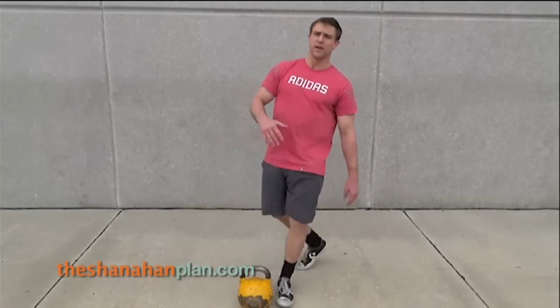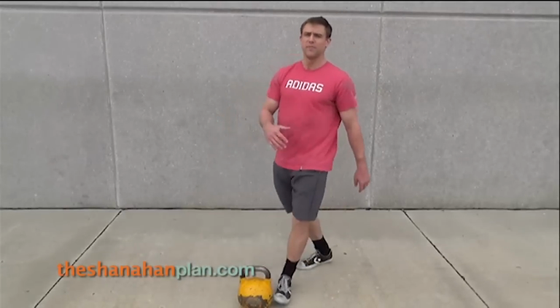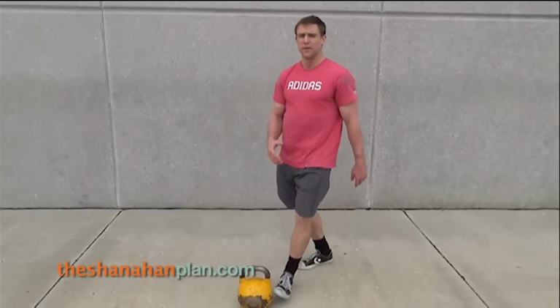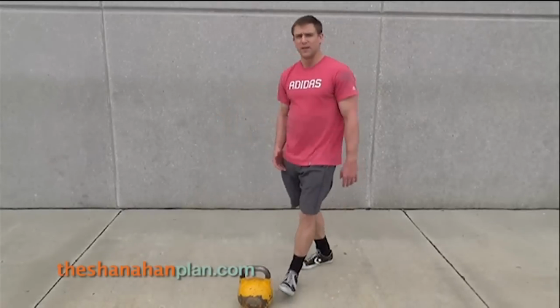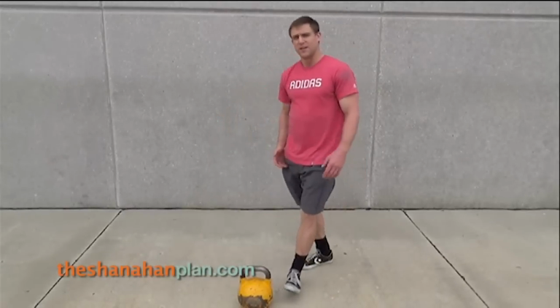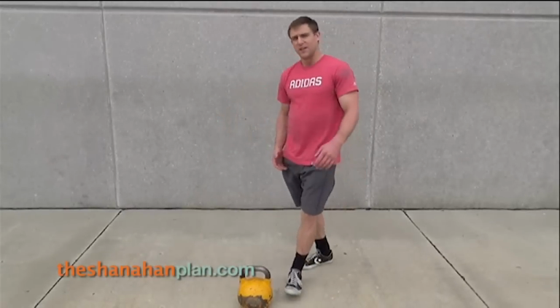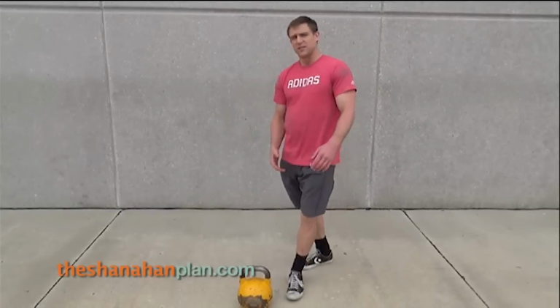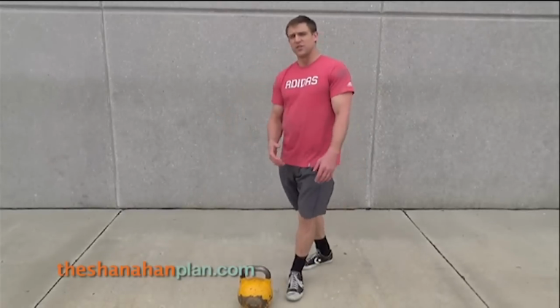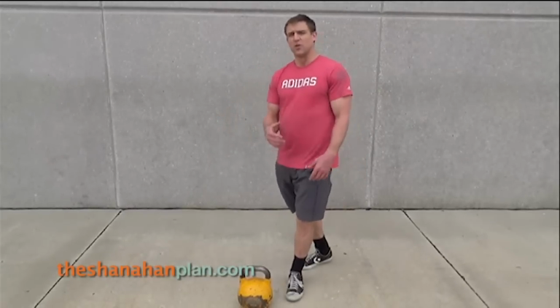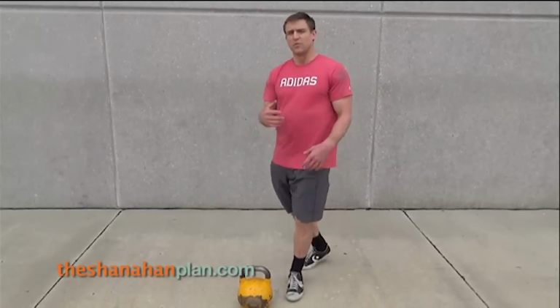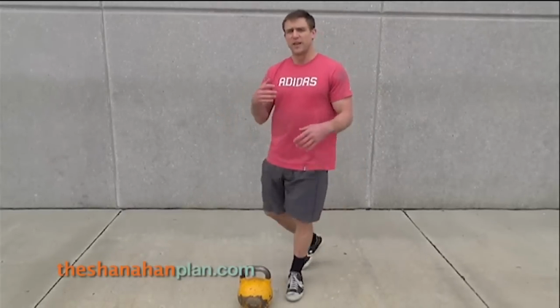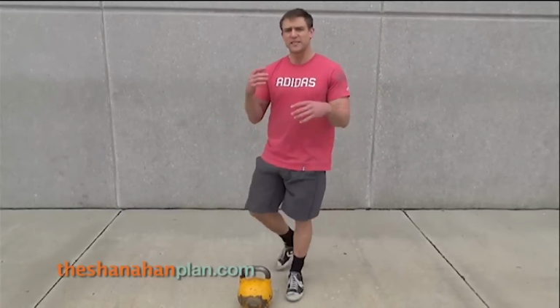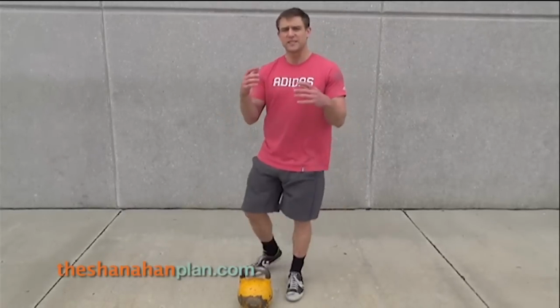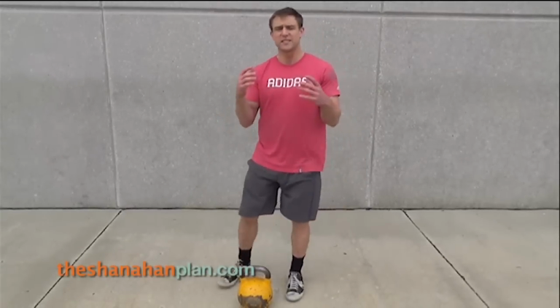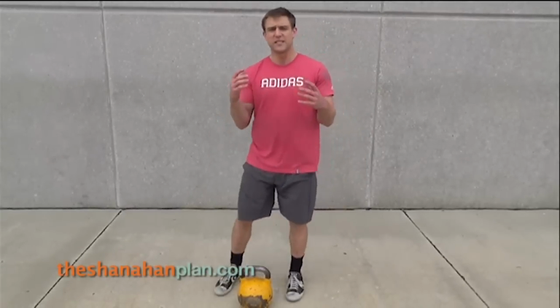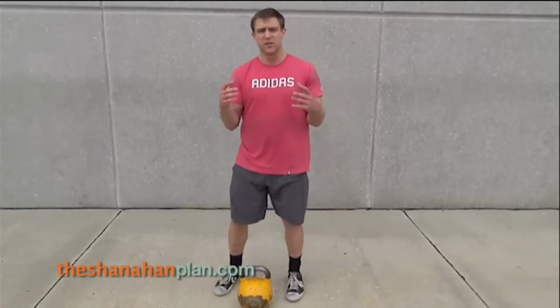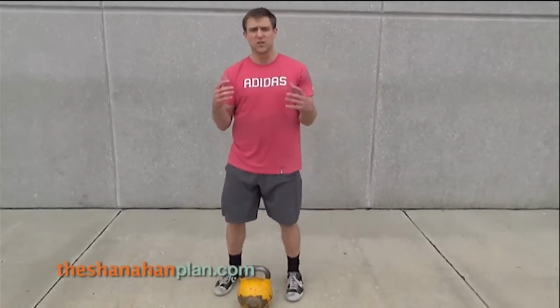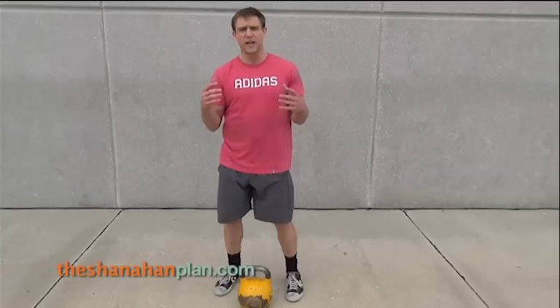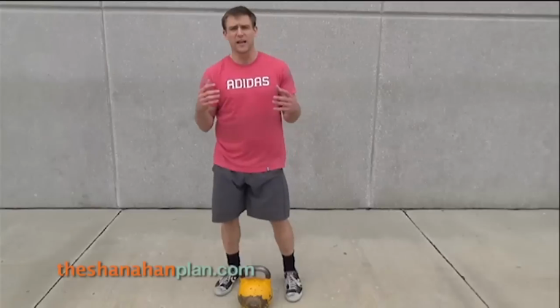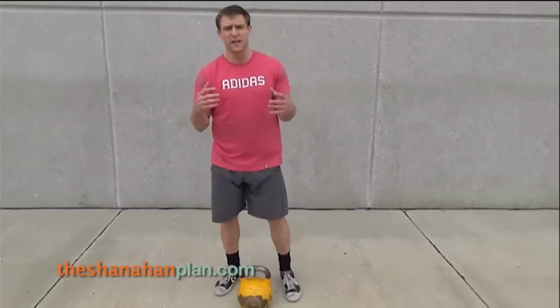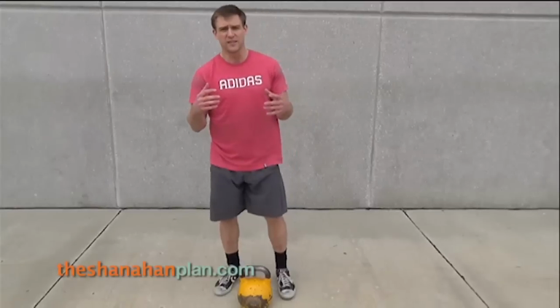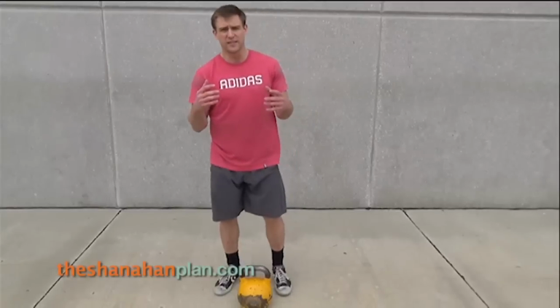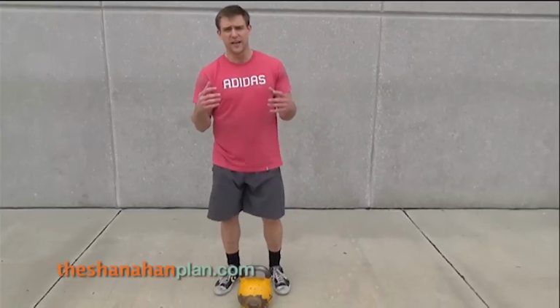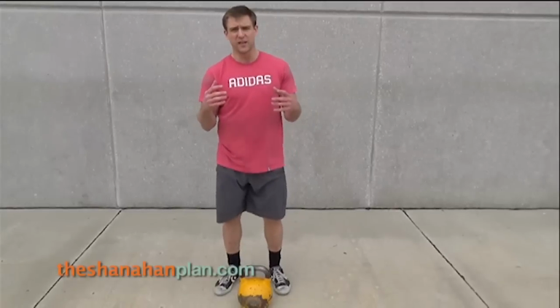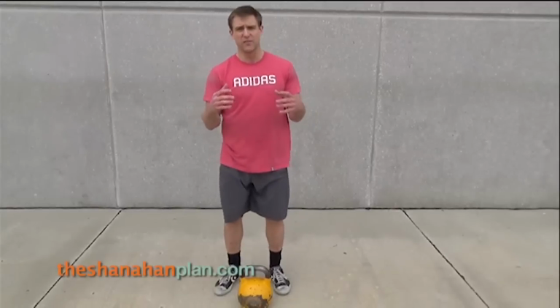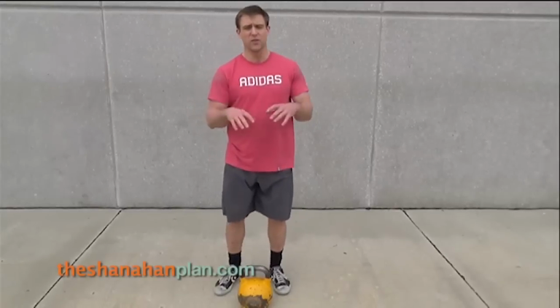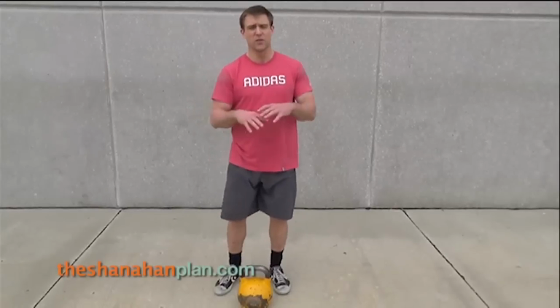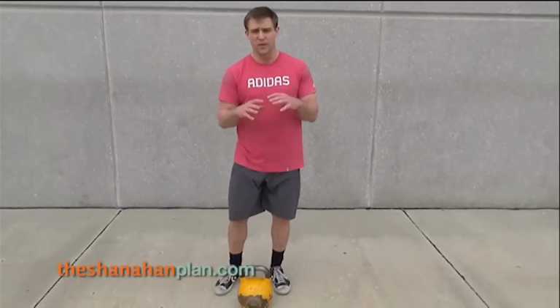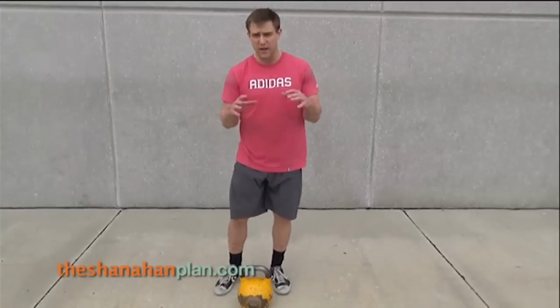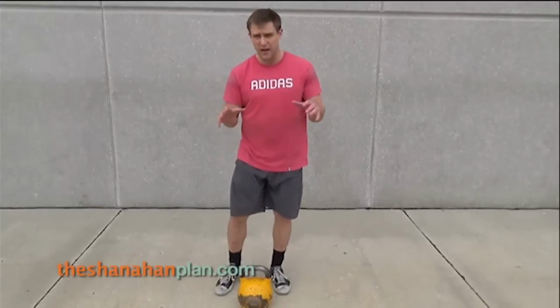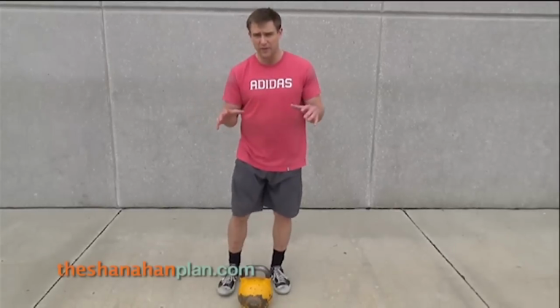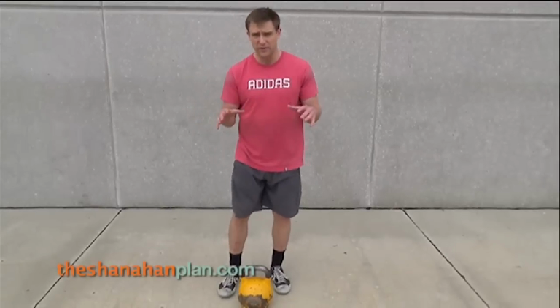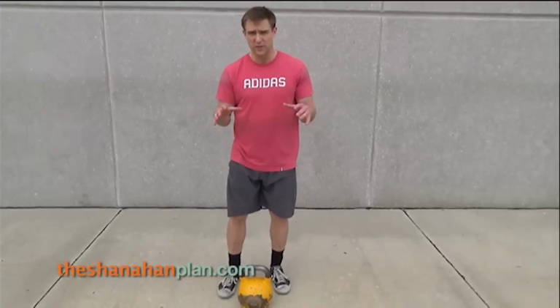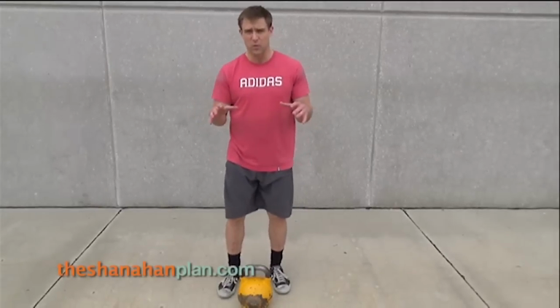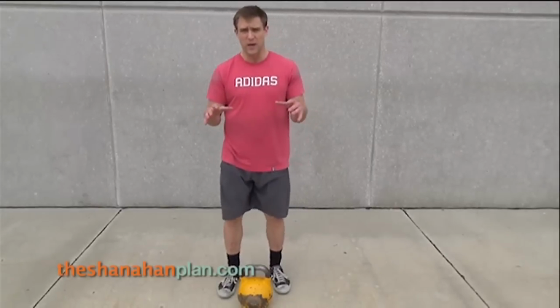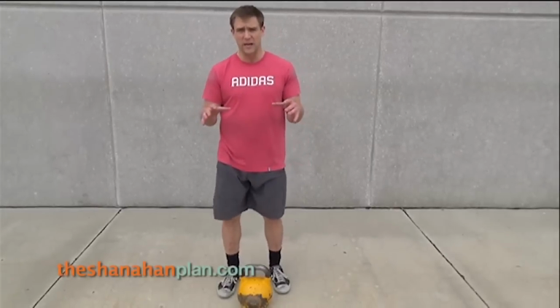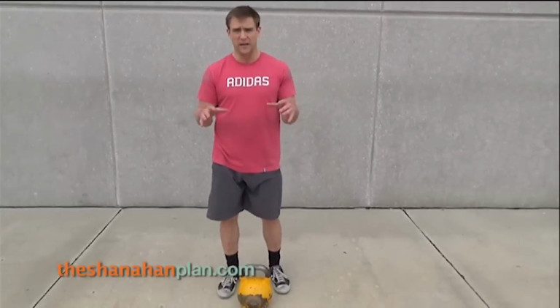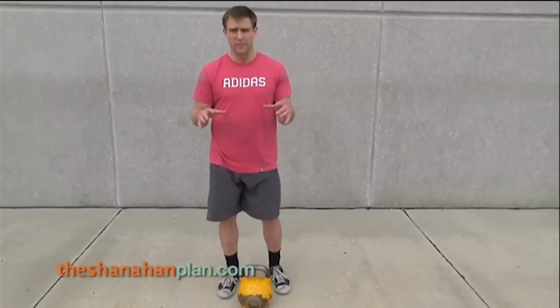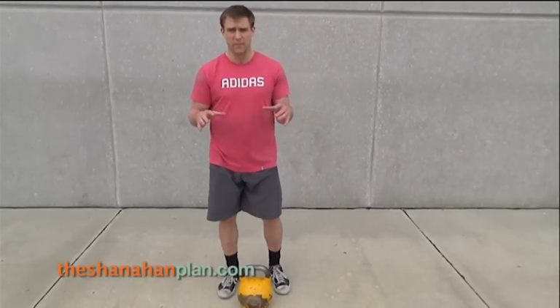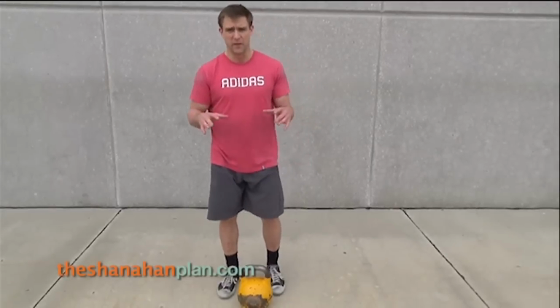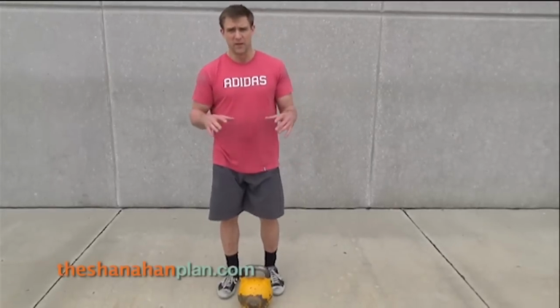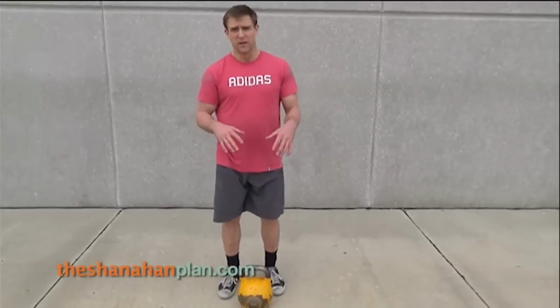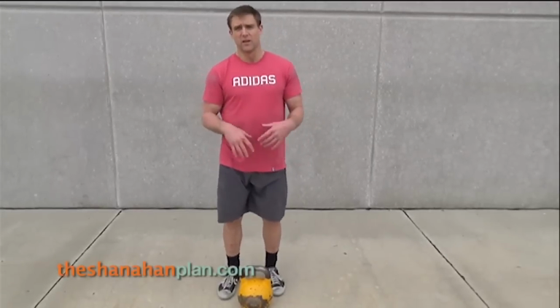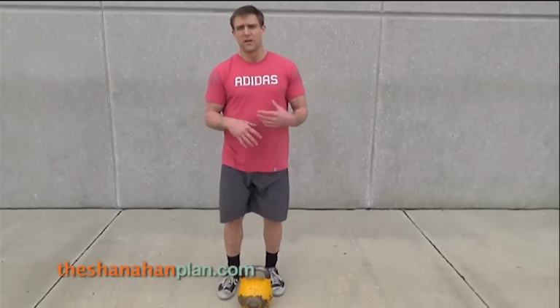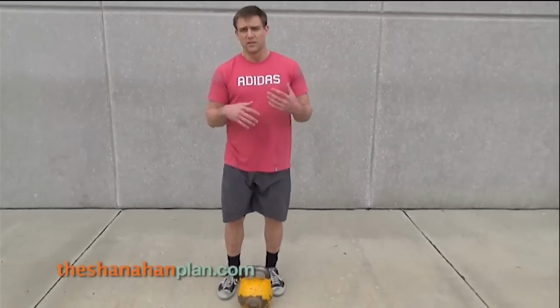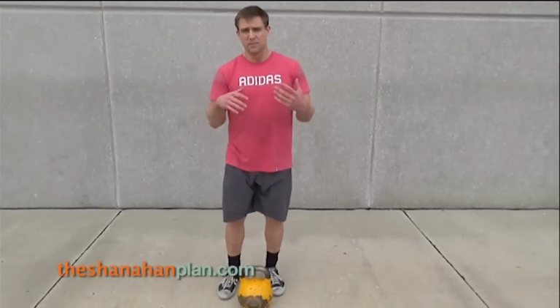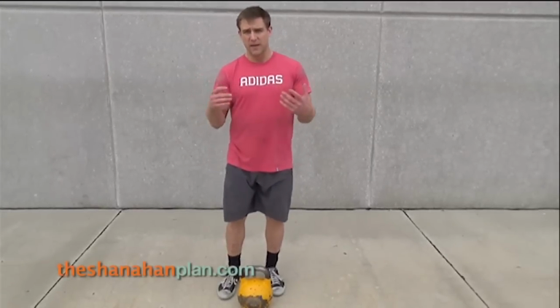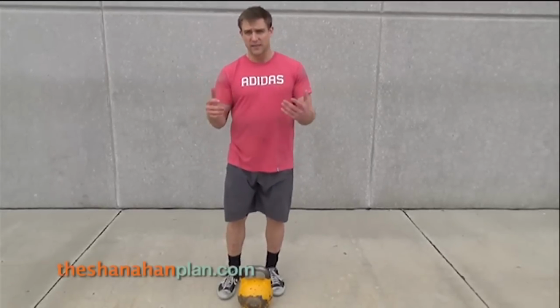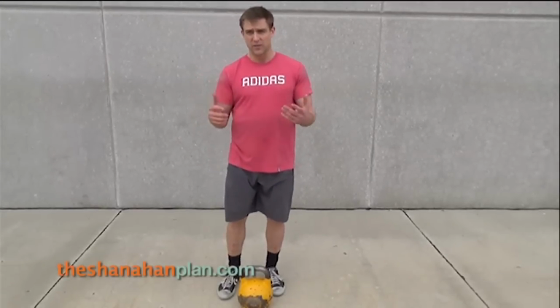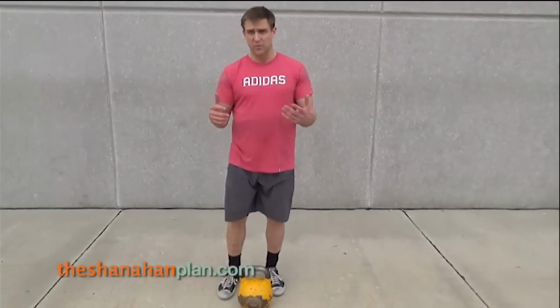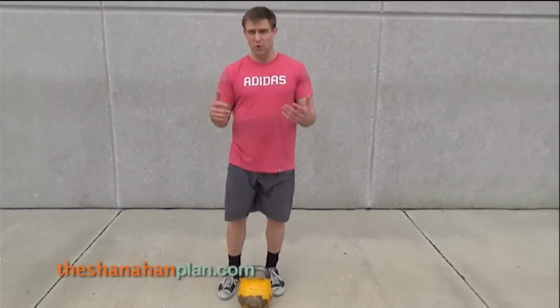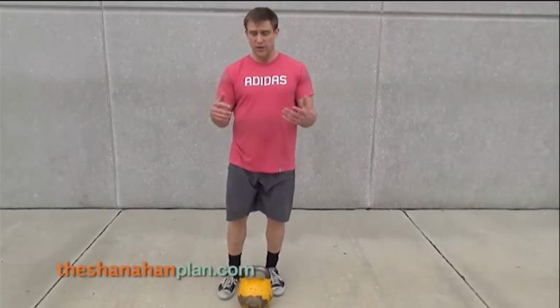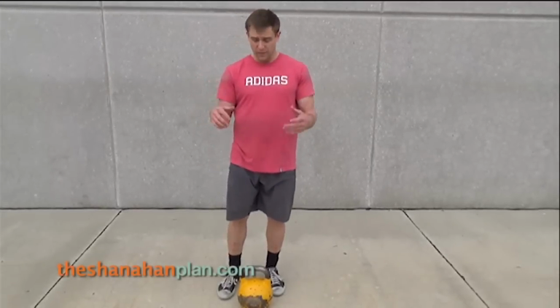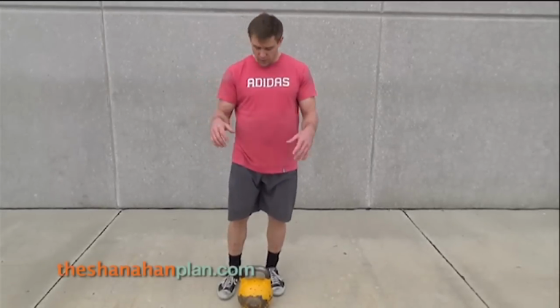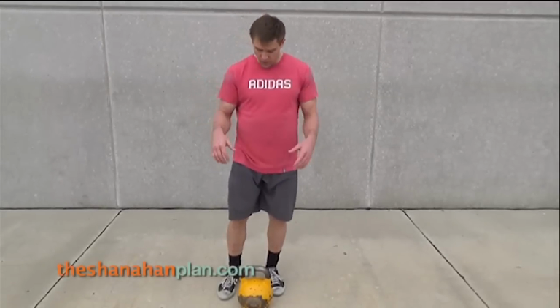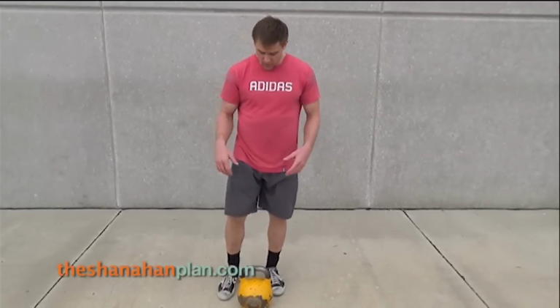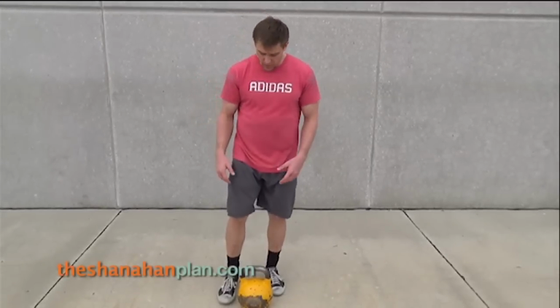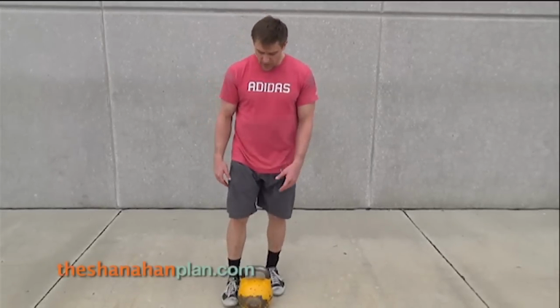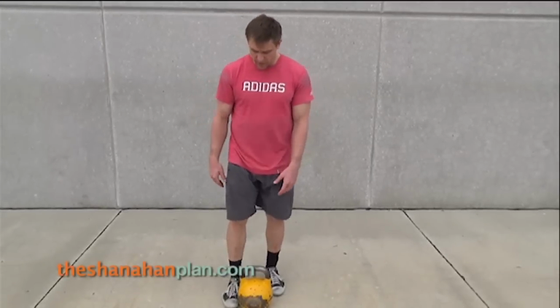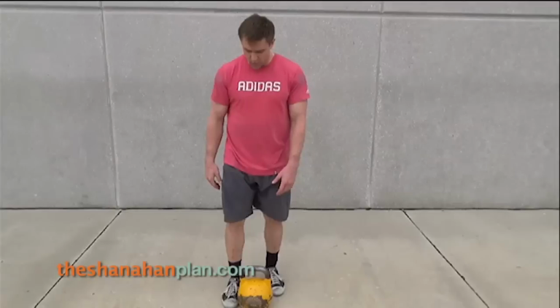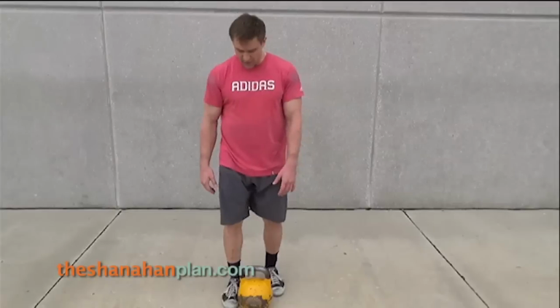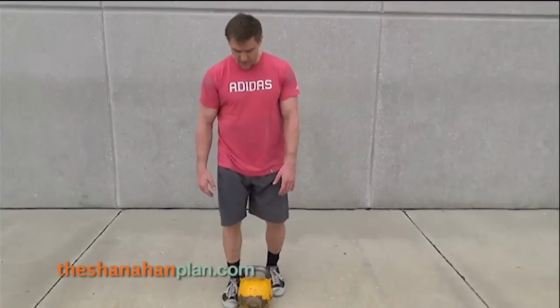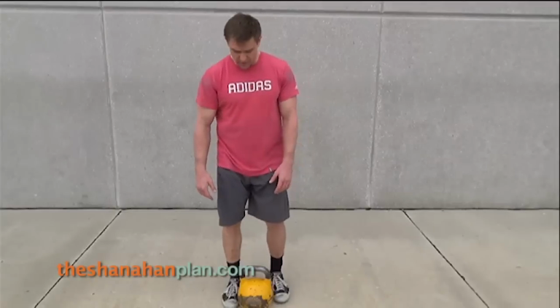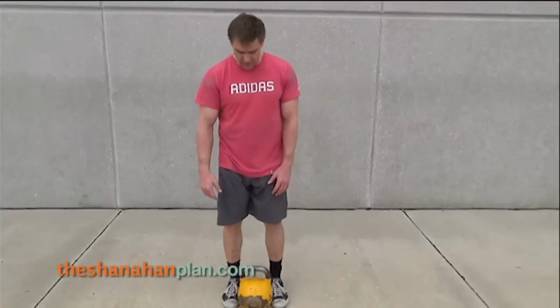That's the single leg deadlift without using the weight. To make this a little more difficult, we add the weight to it.